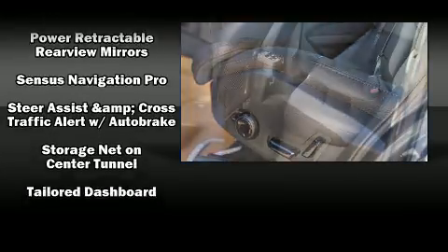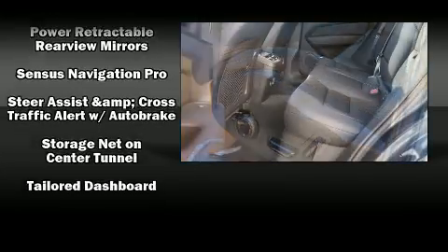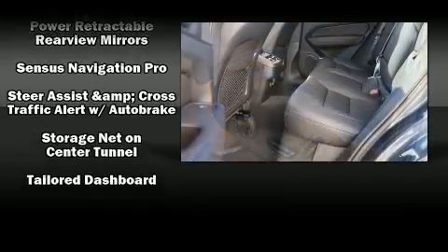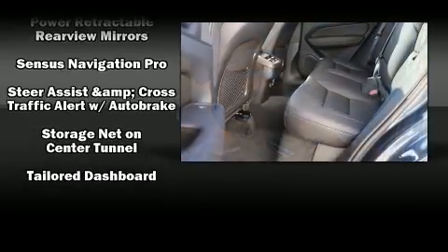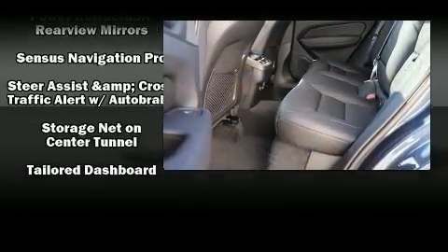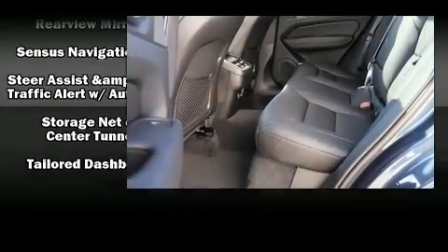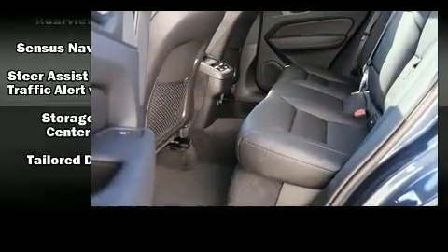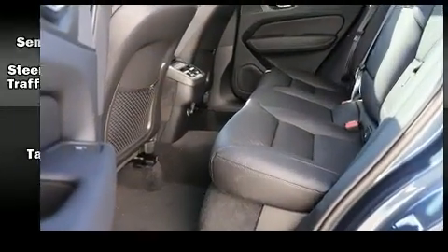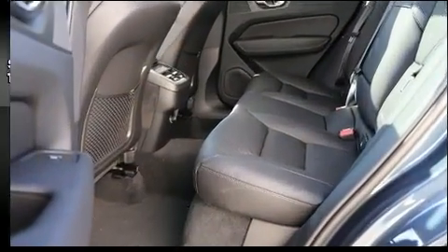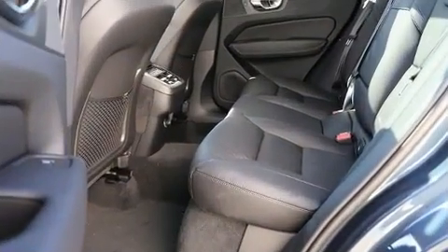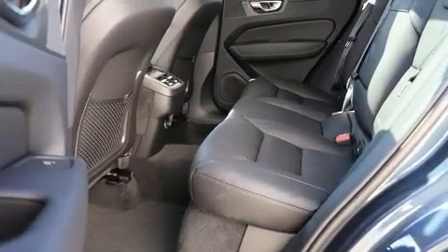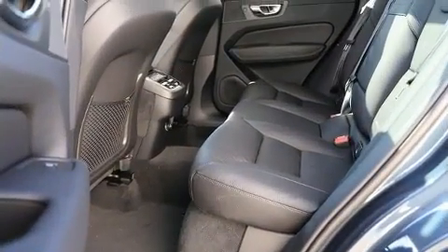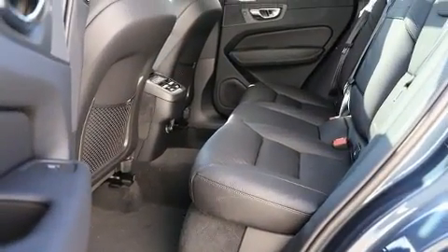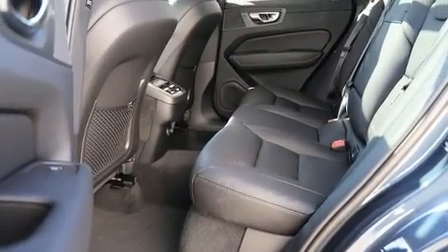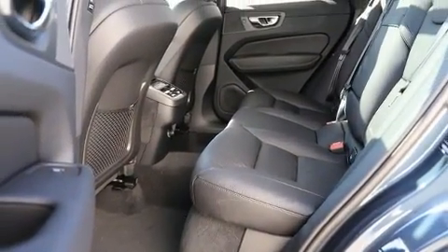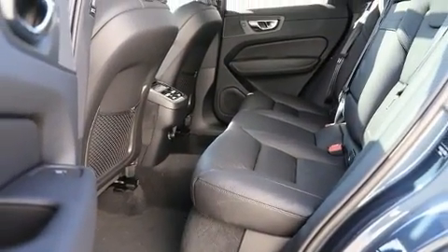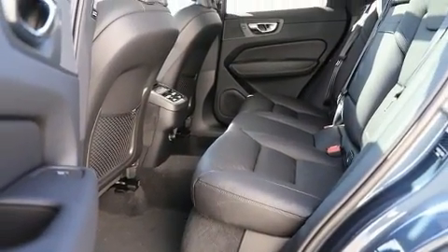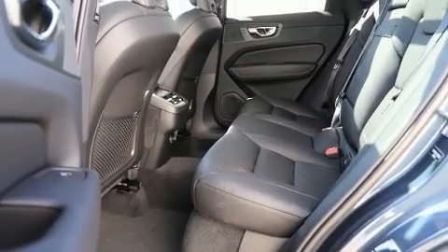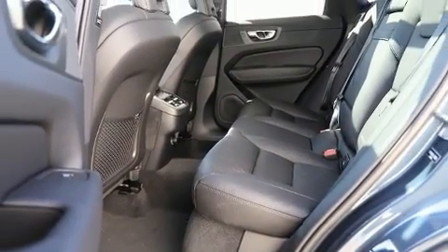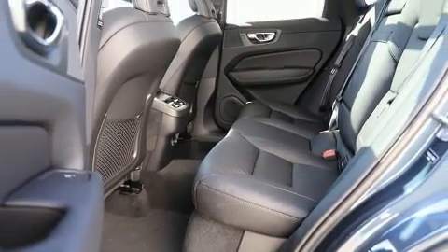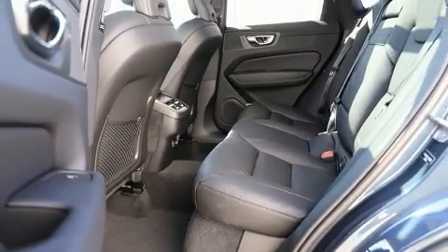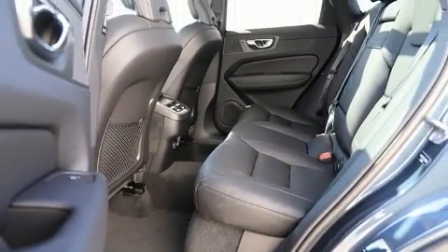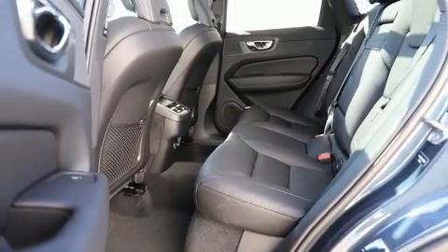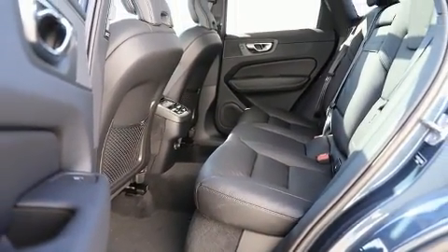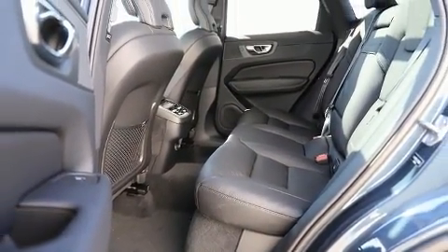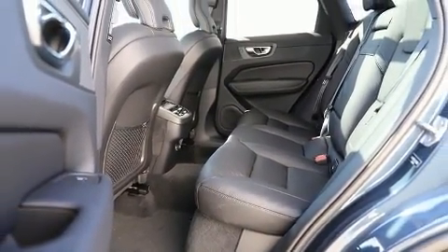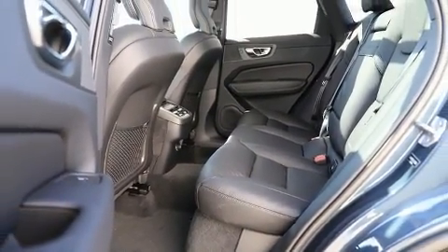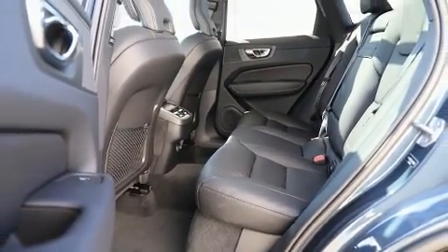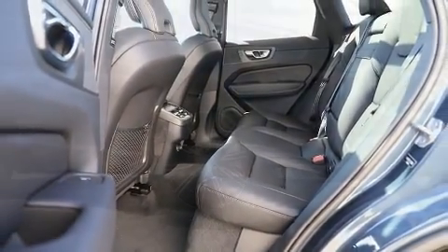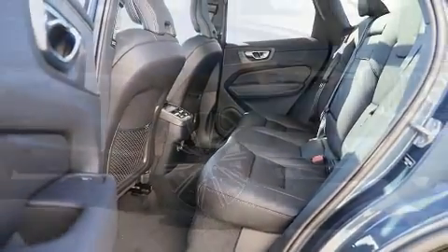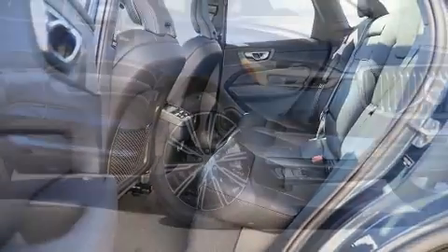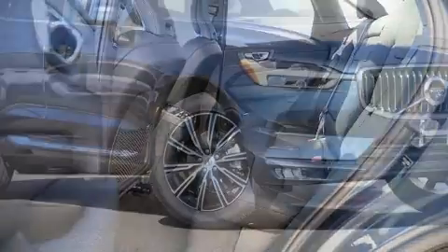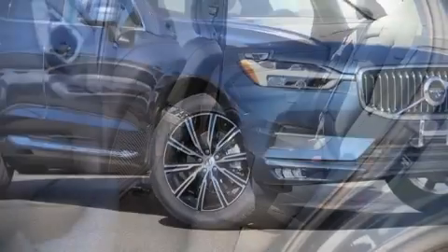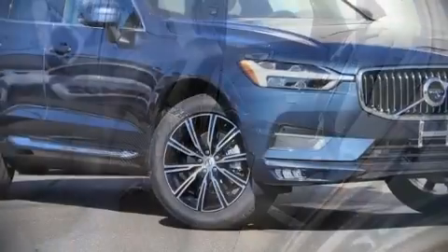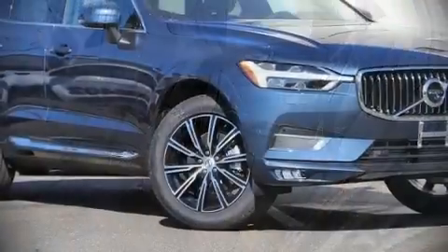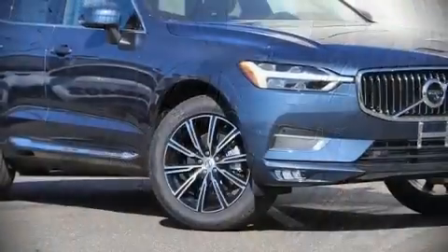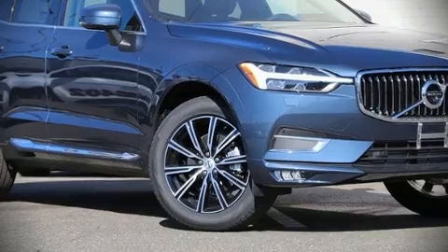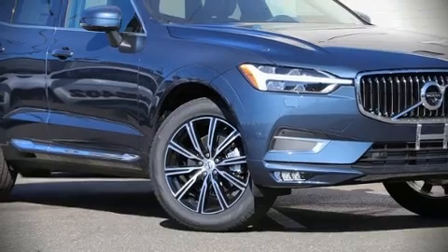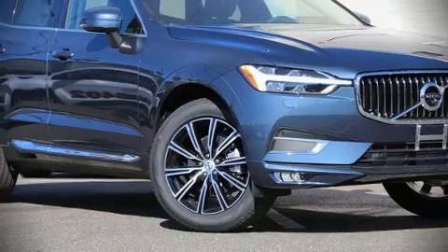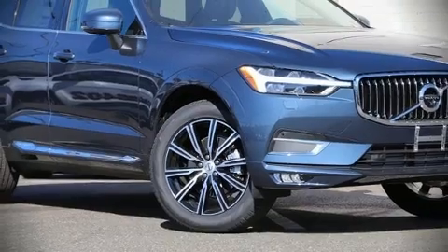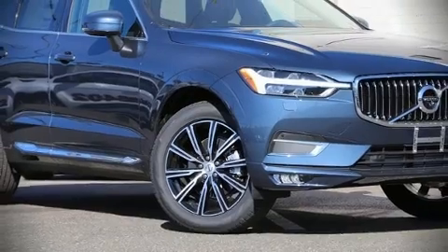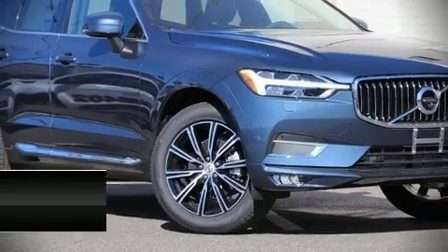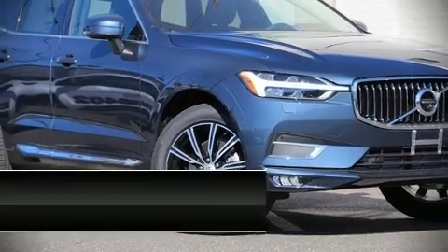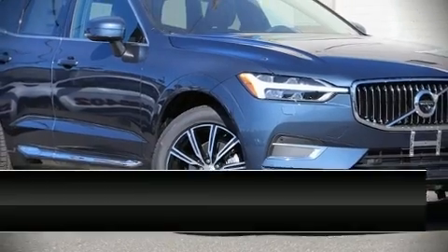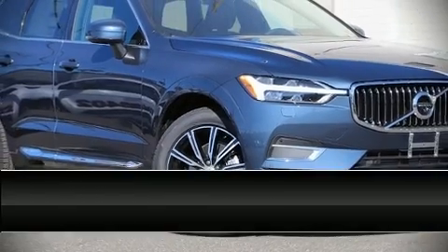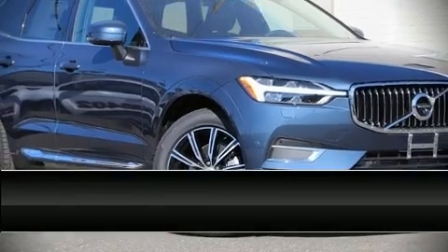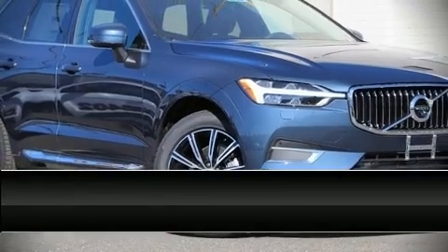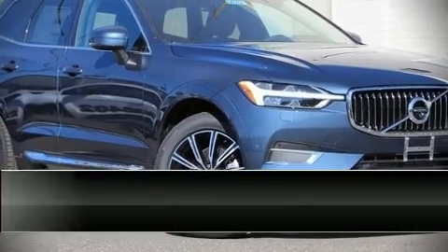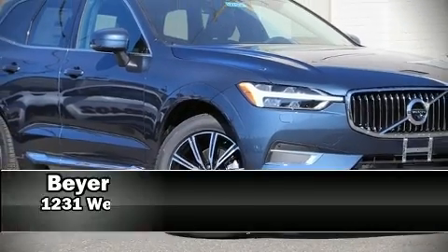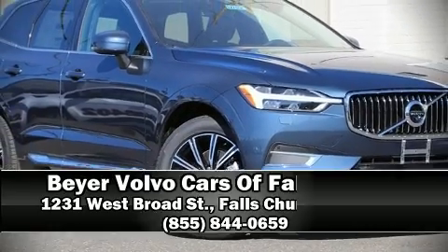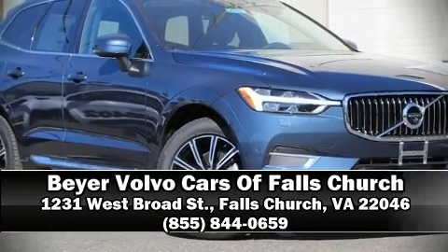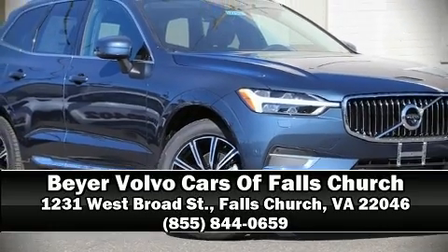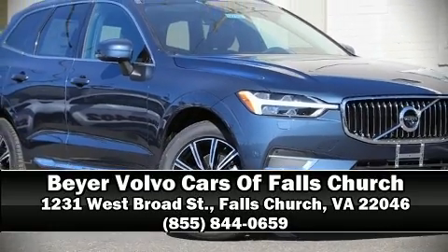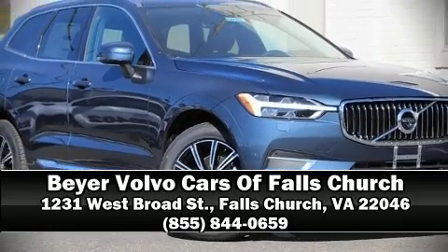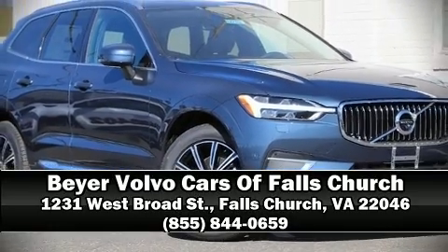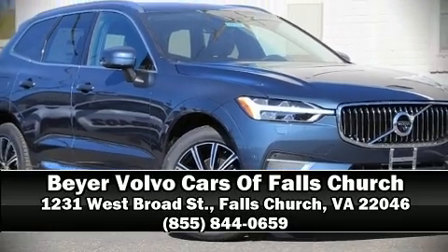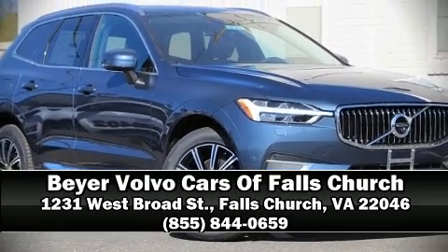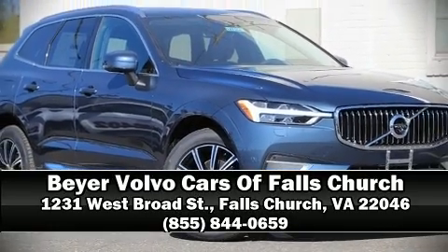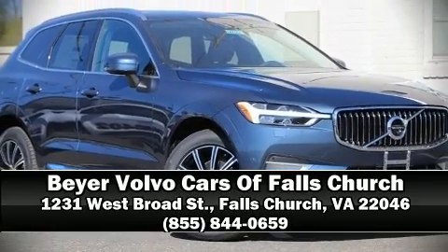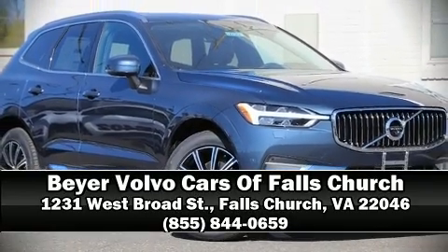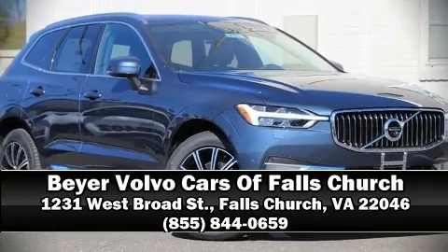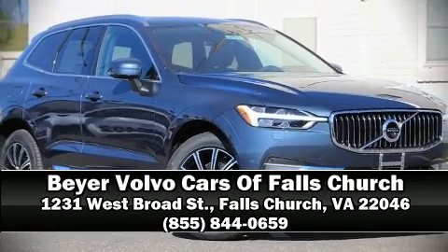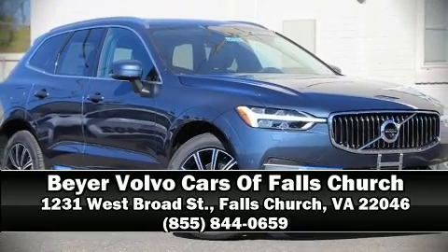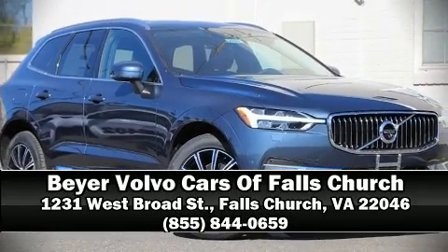We'd also be happy to help you arrange financing for your vehicle. Stop by our dealership or give us a call for more information. See you soon!